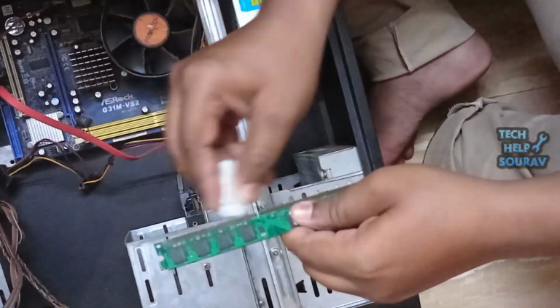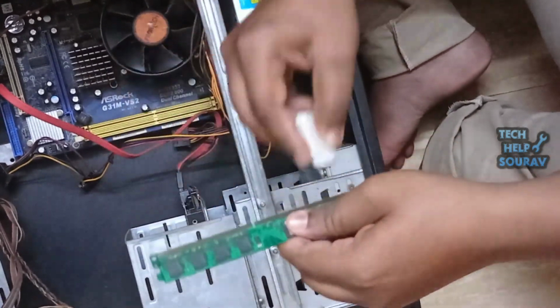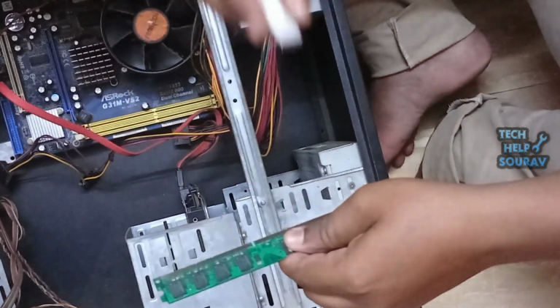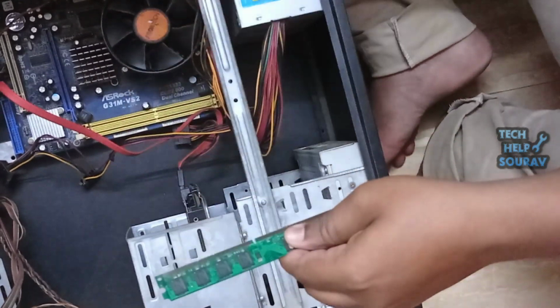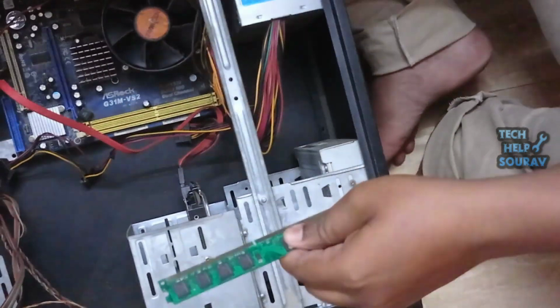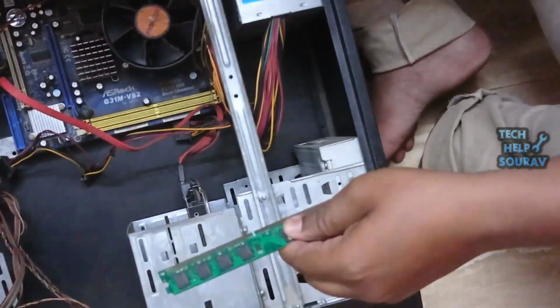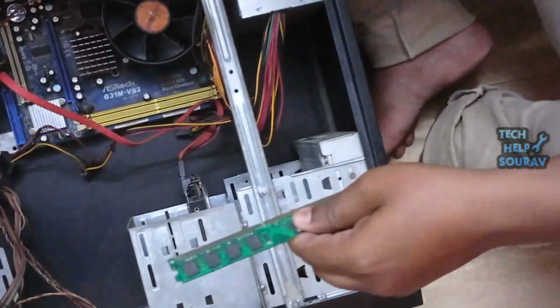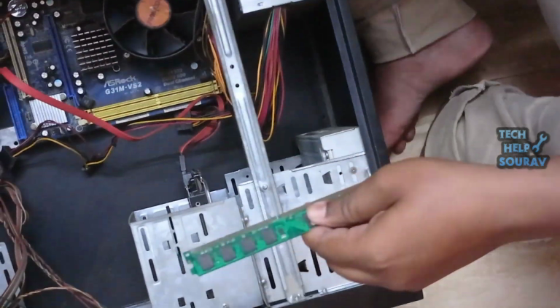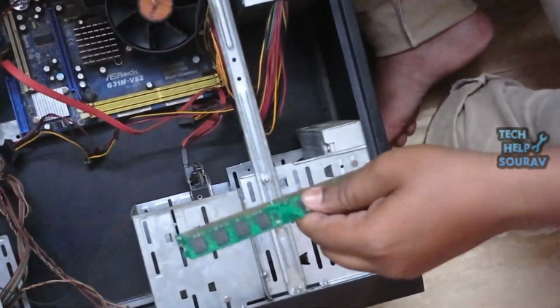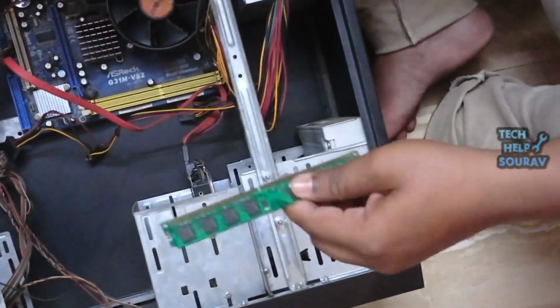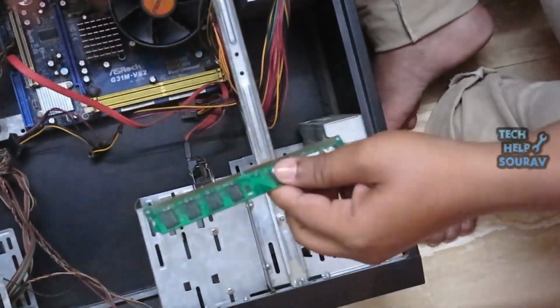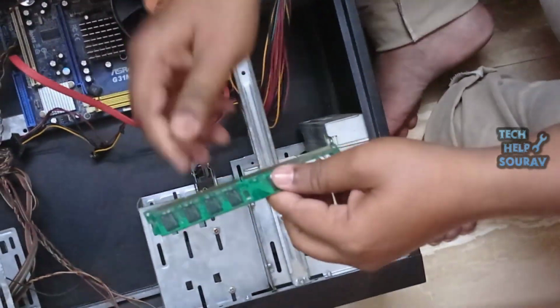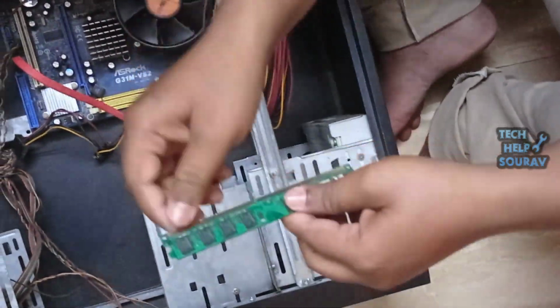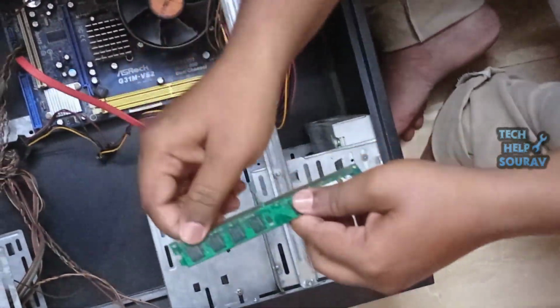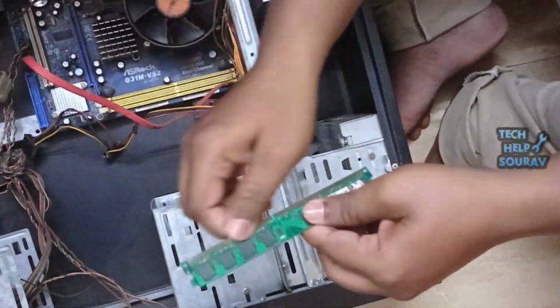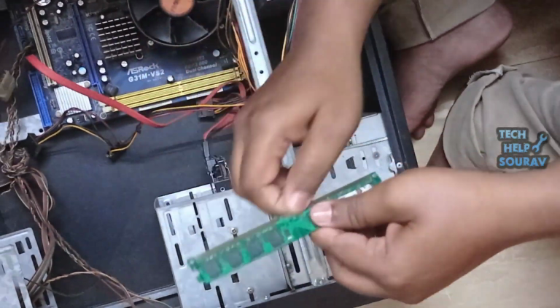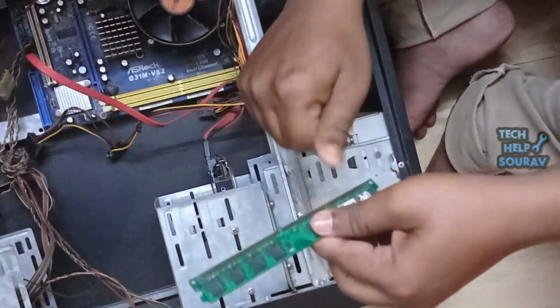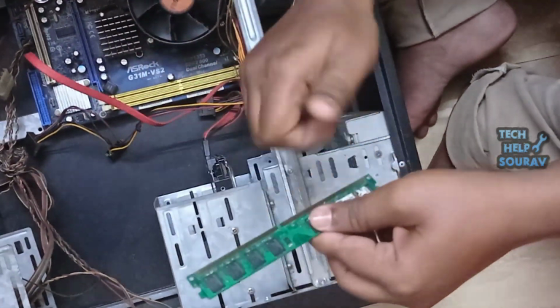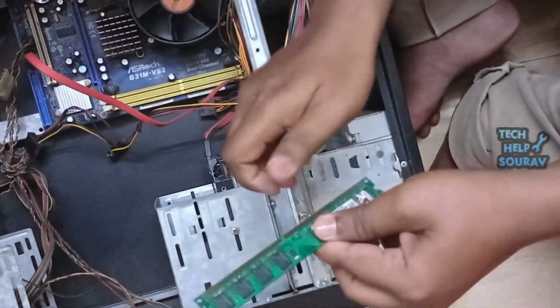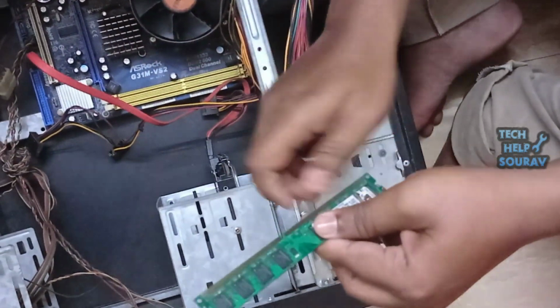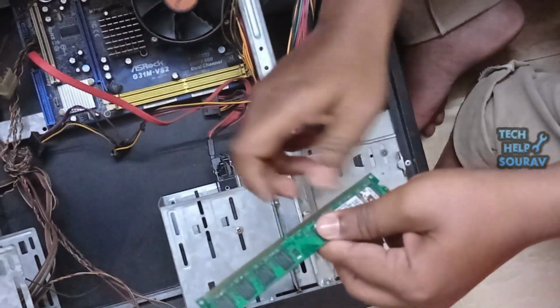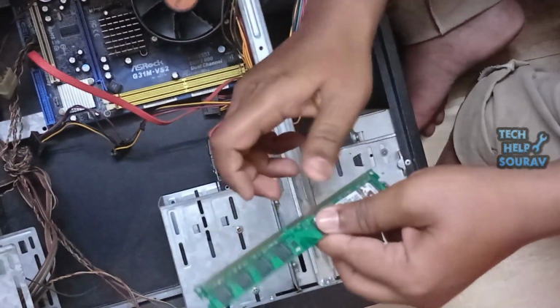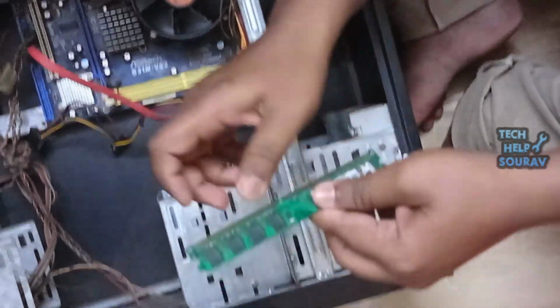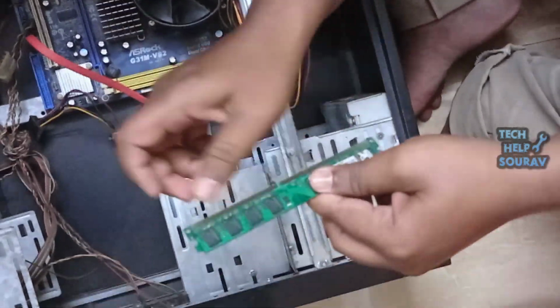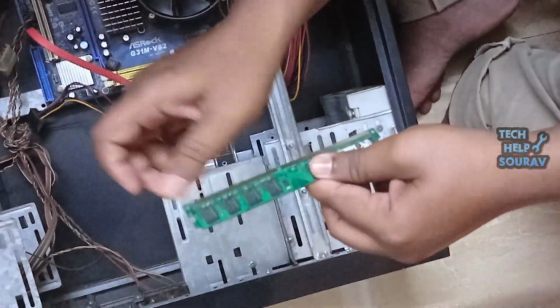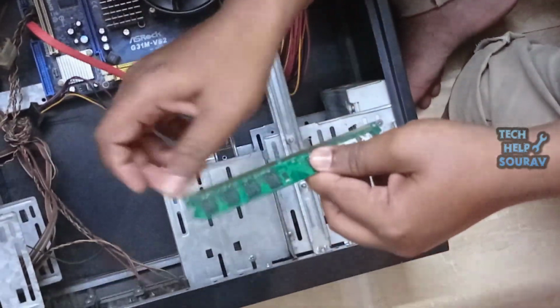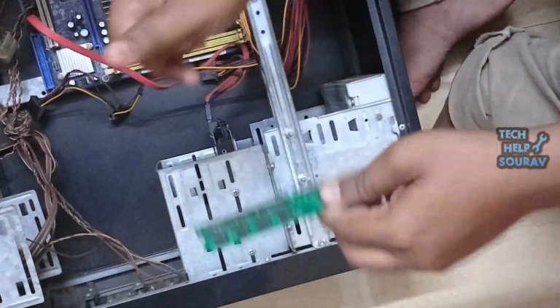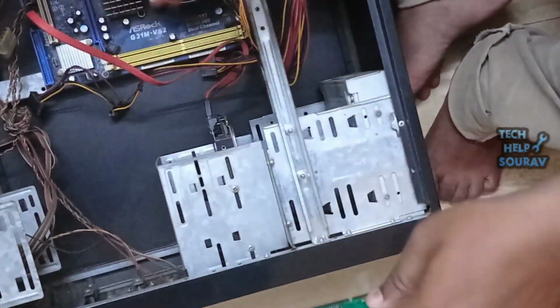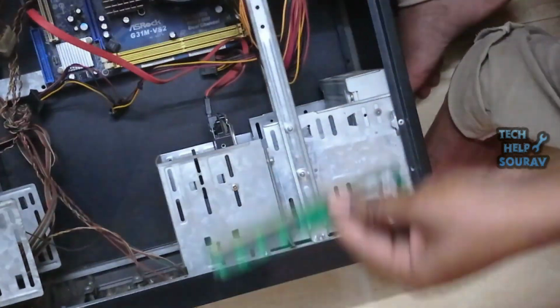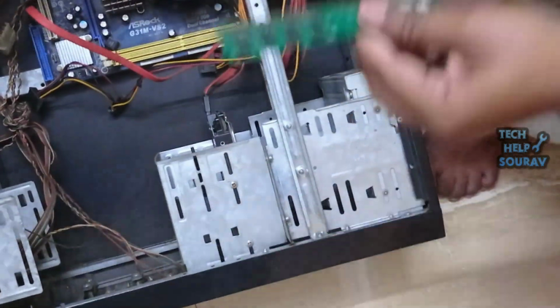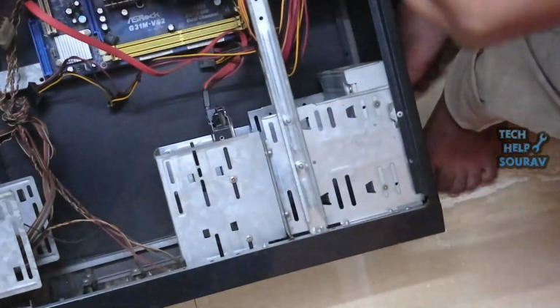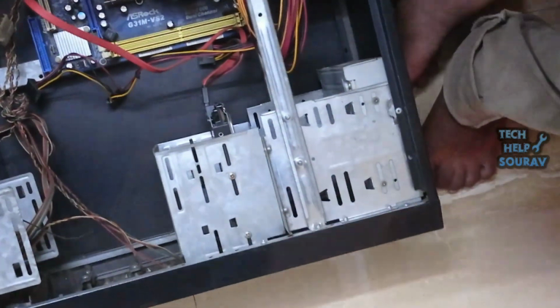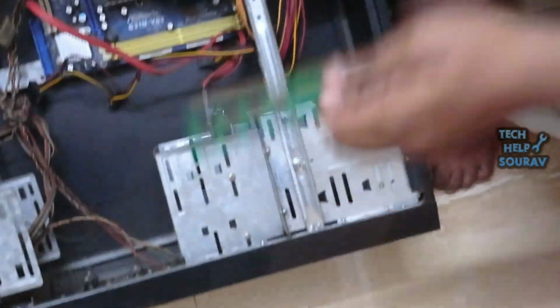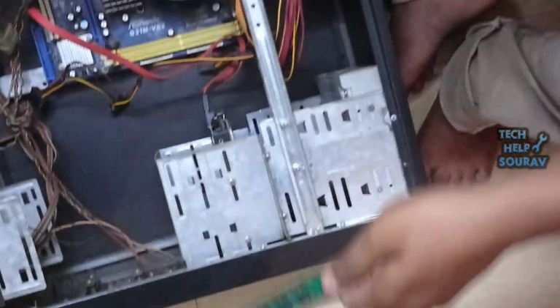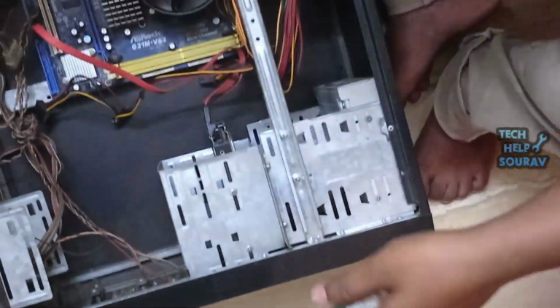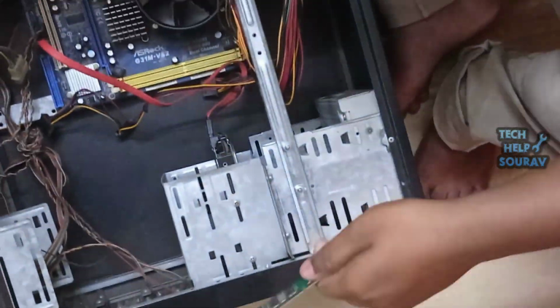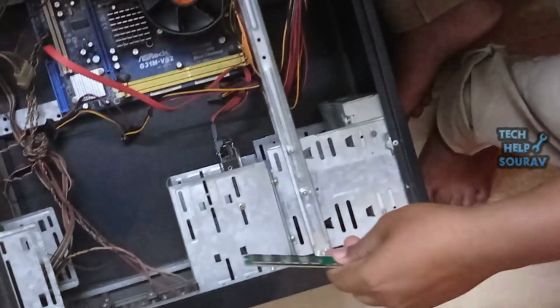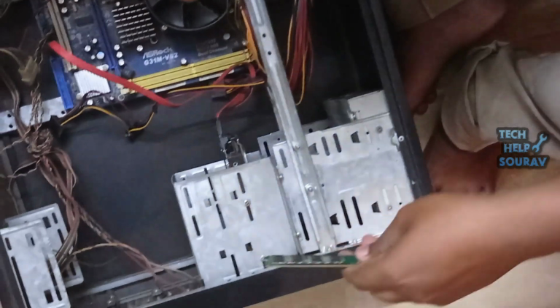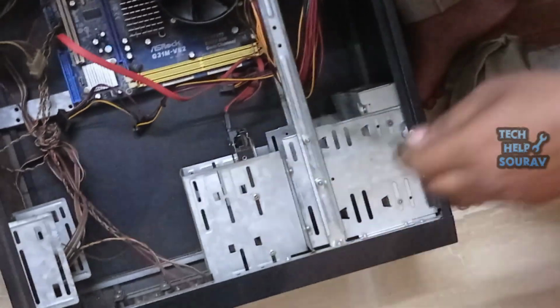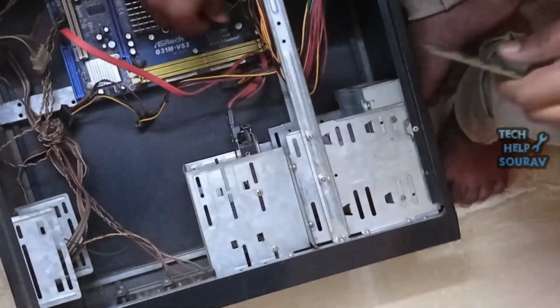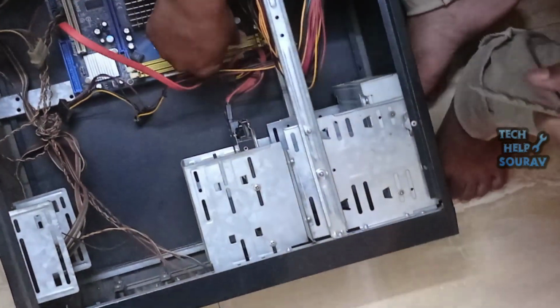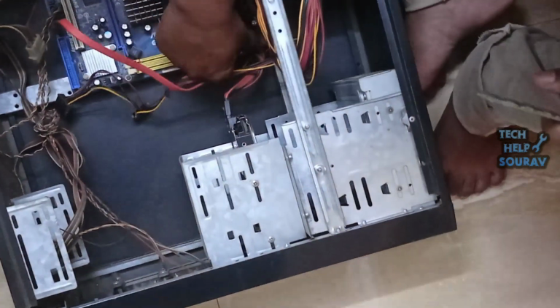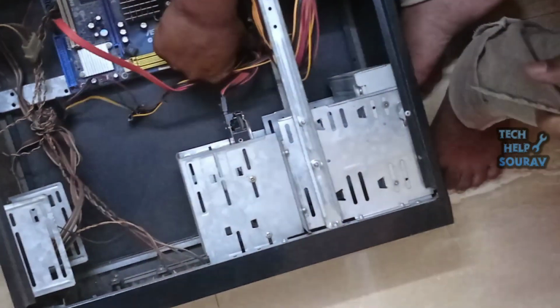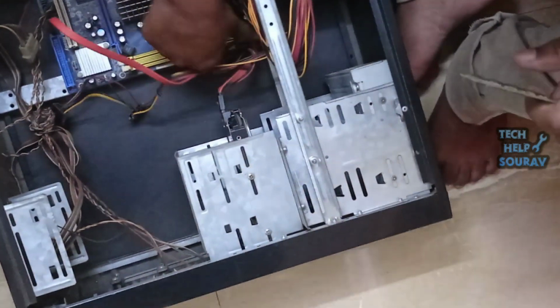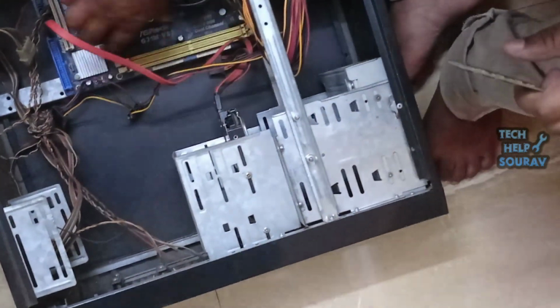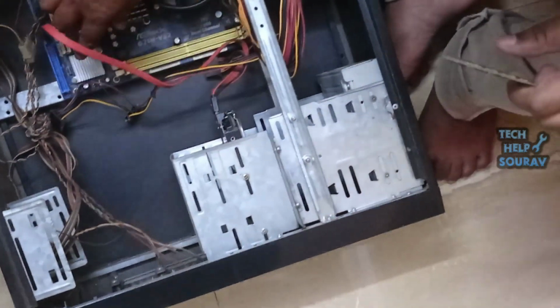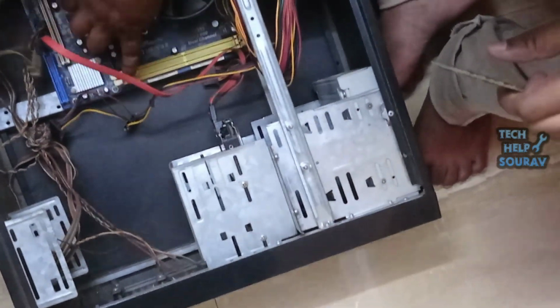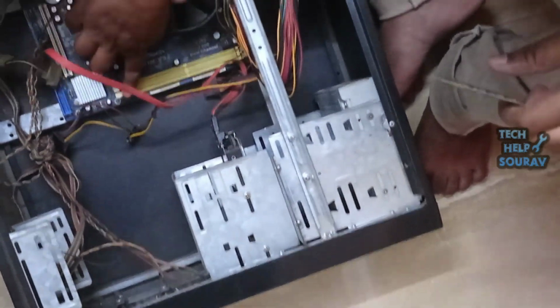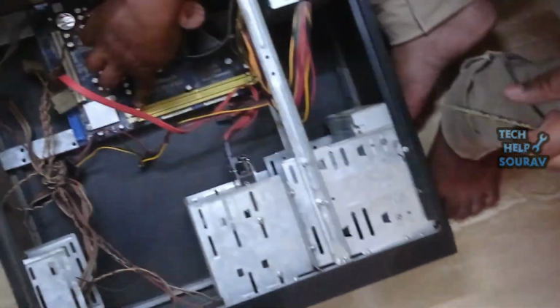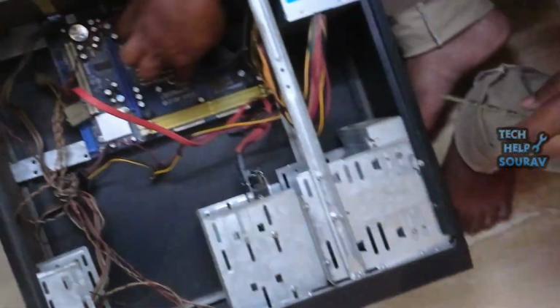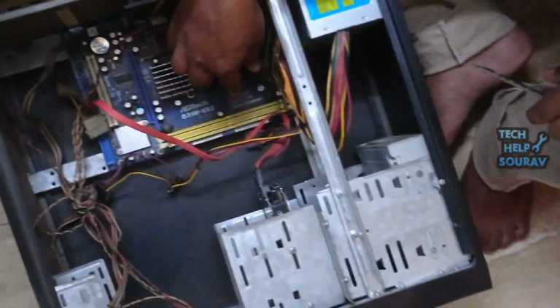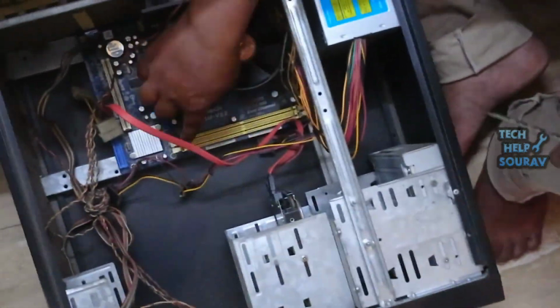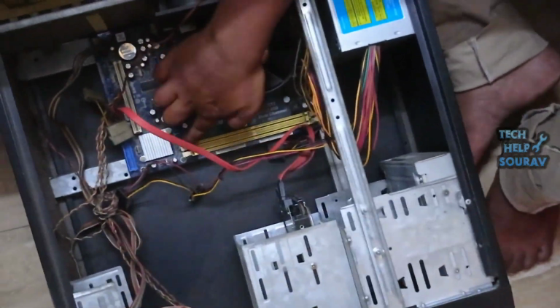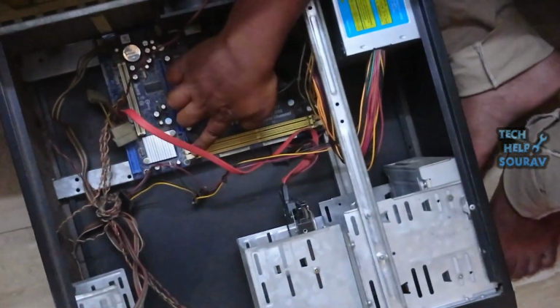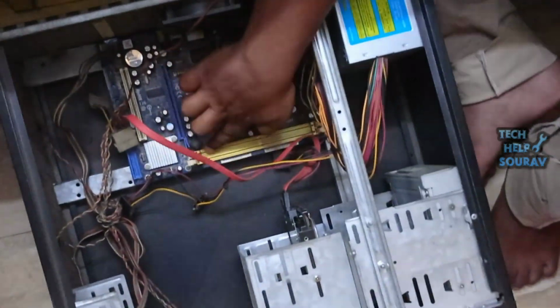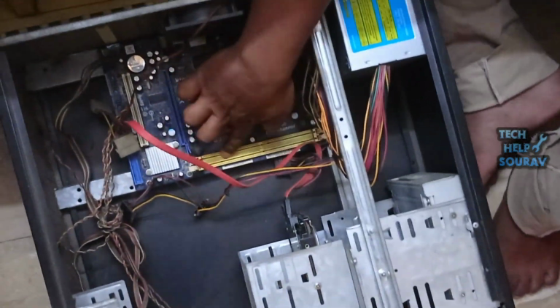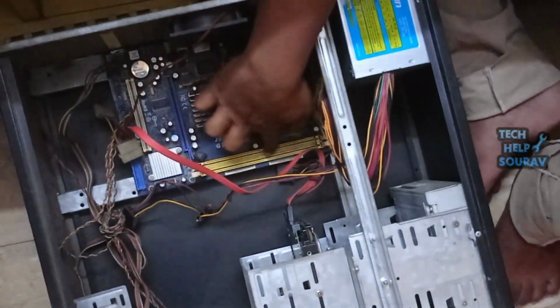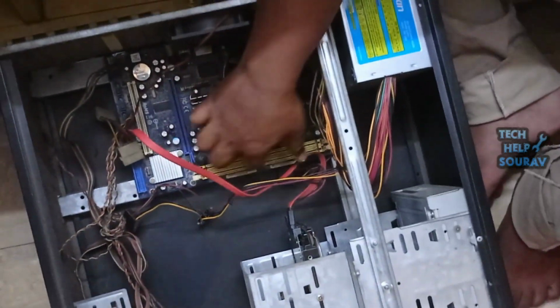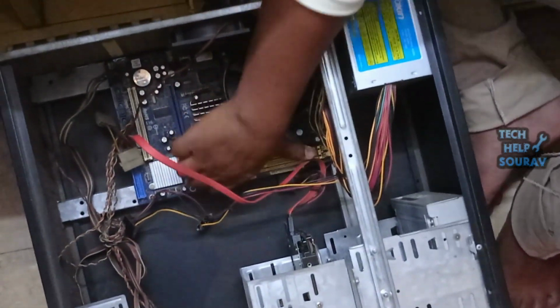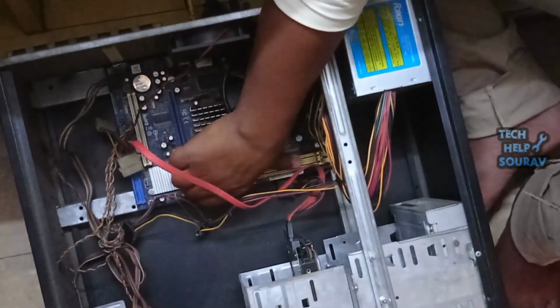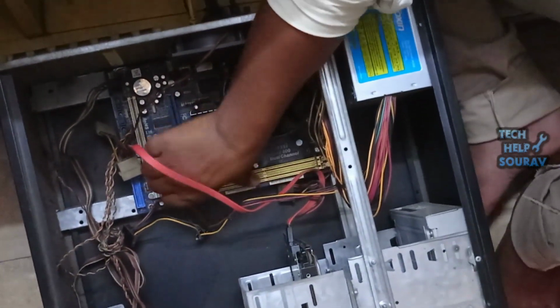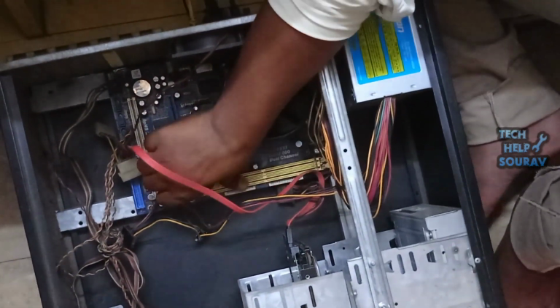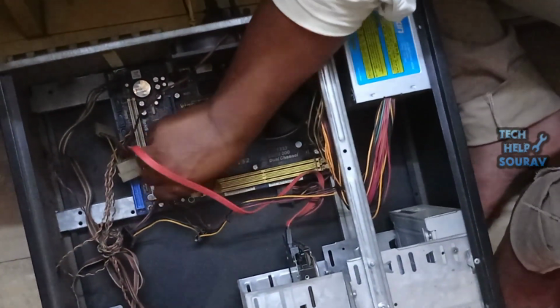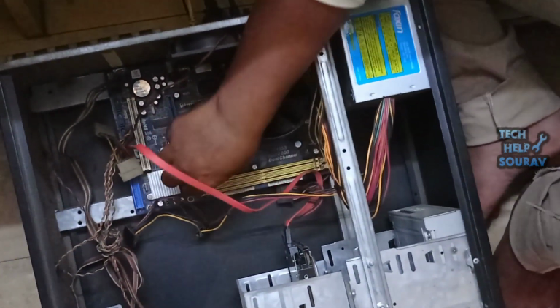If your computer has two RAMs, clean them in this way. And if you can, you can clean the RAM slot well with a brush.